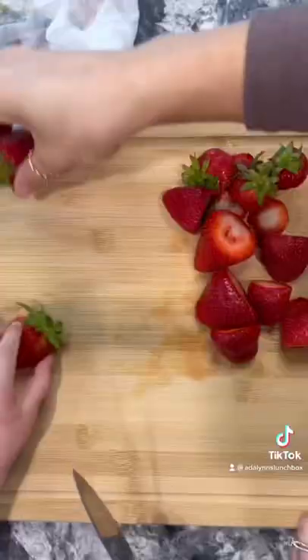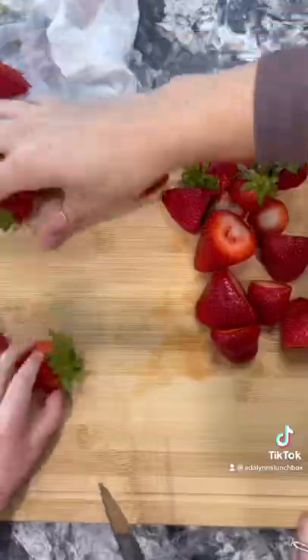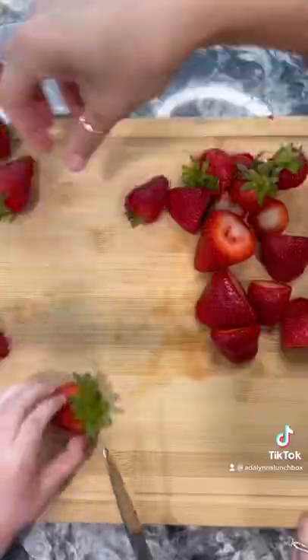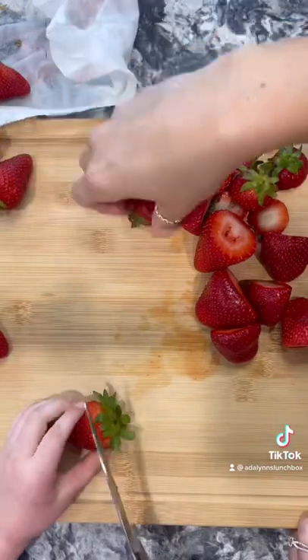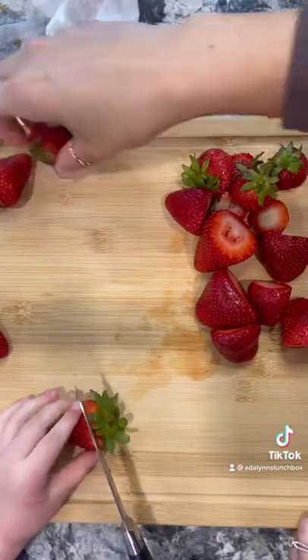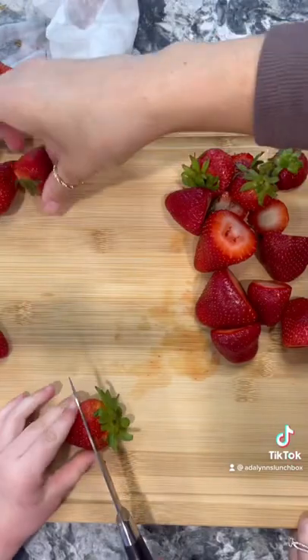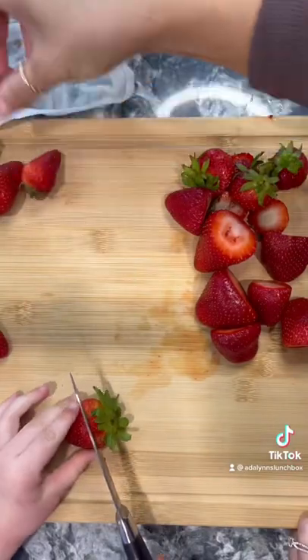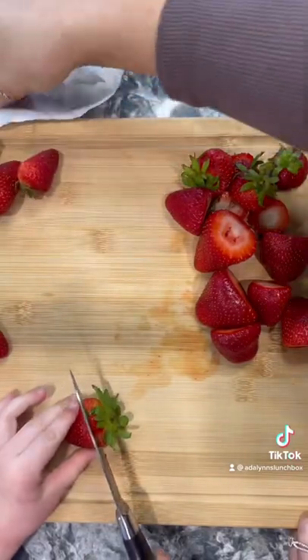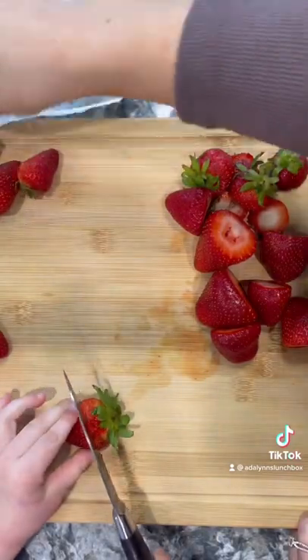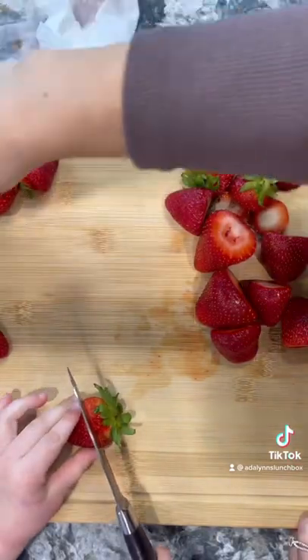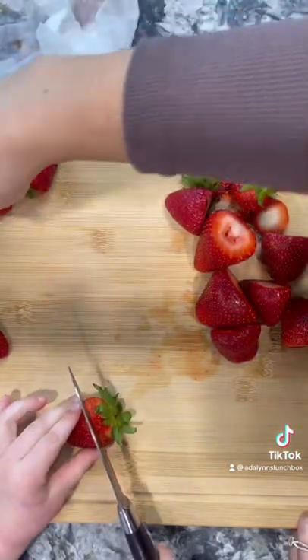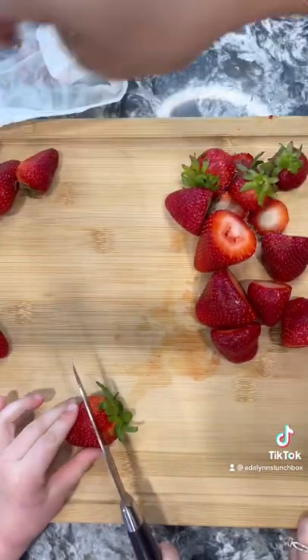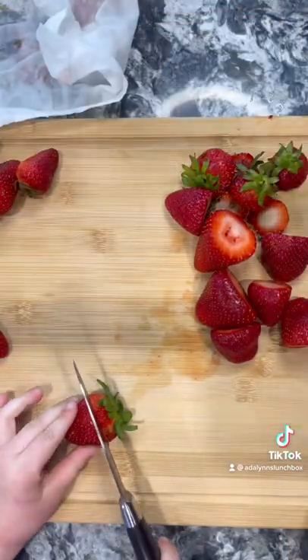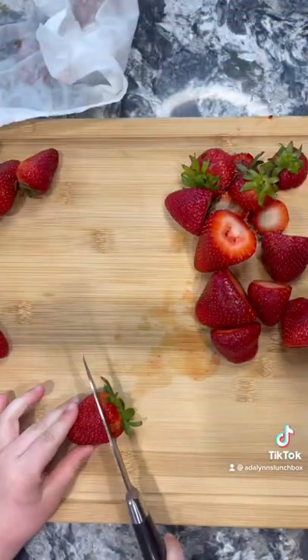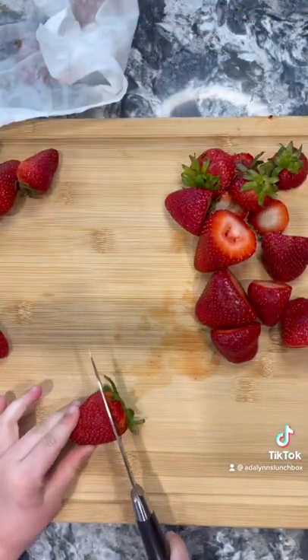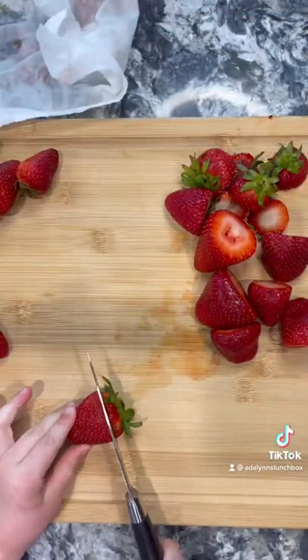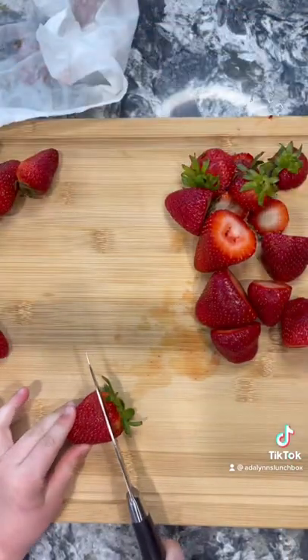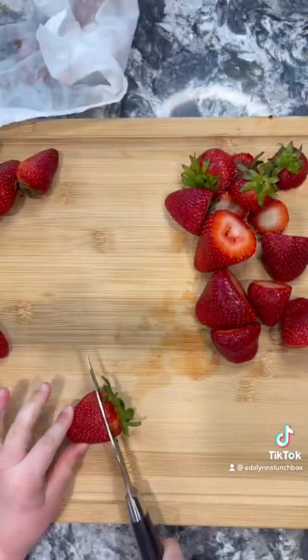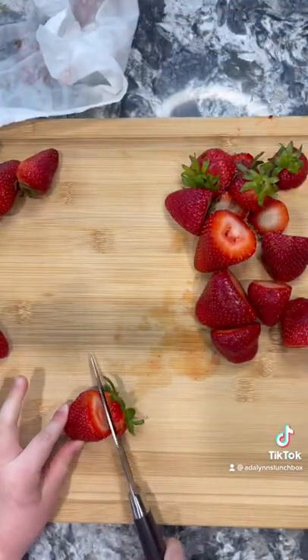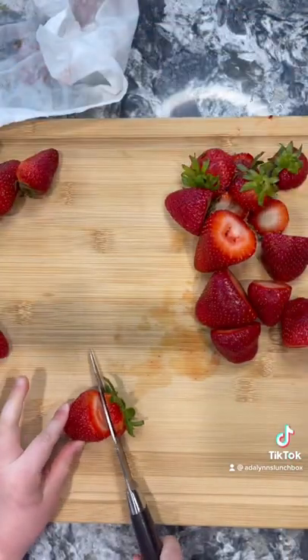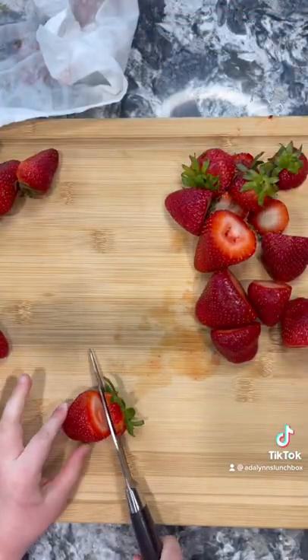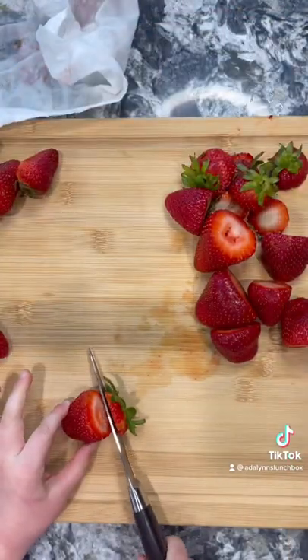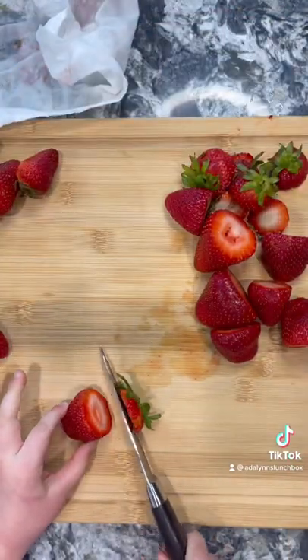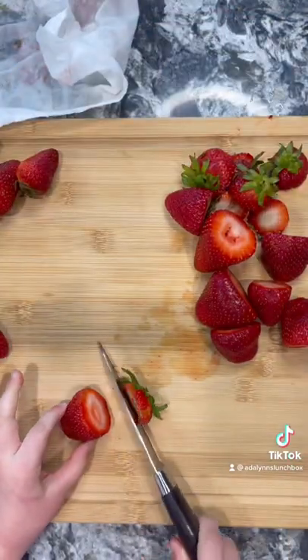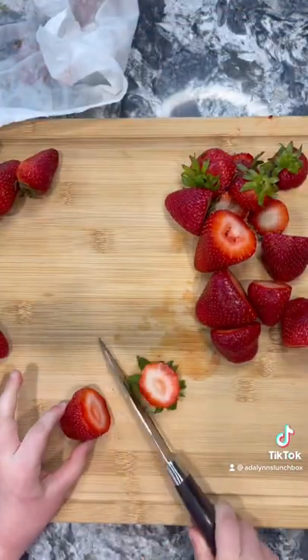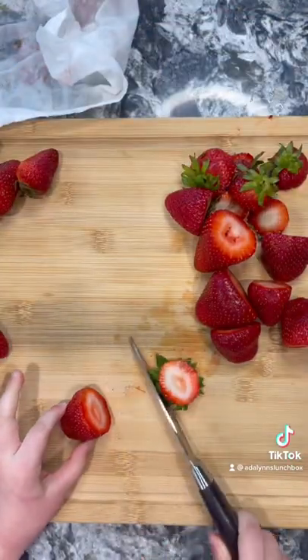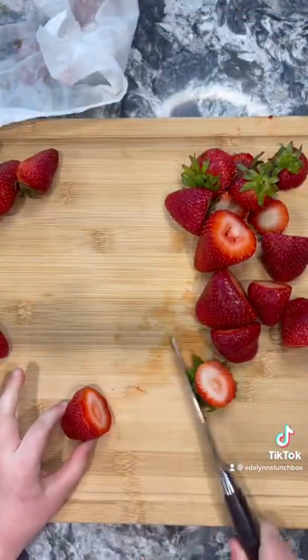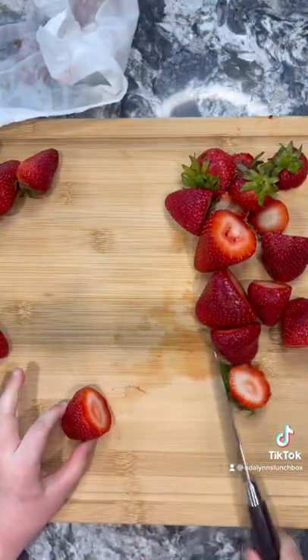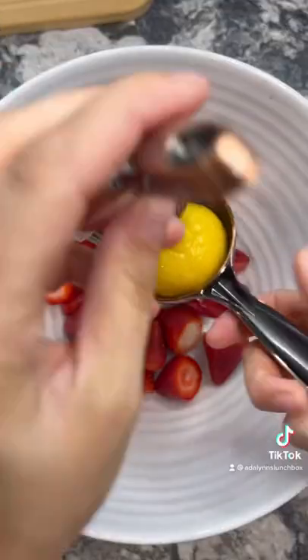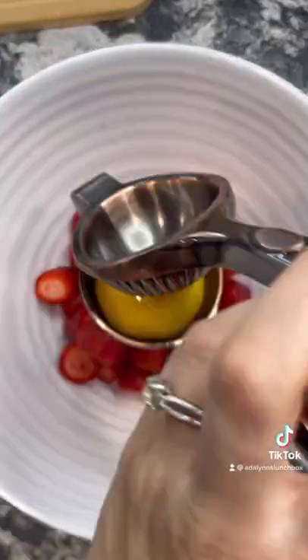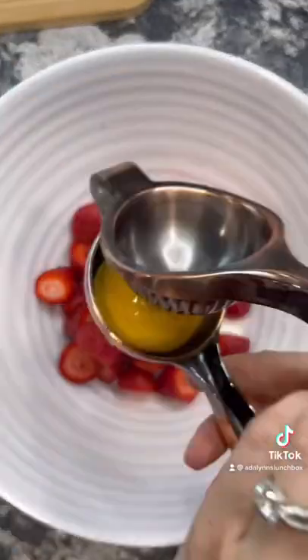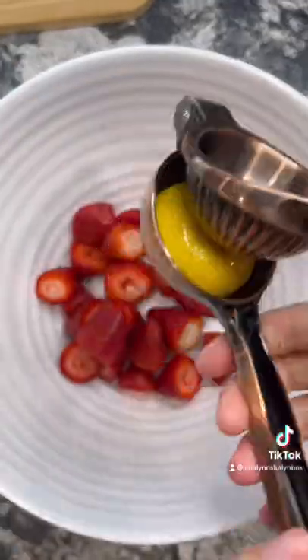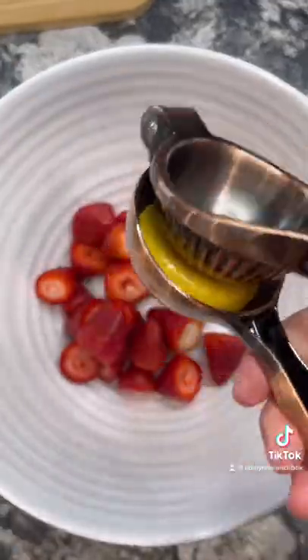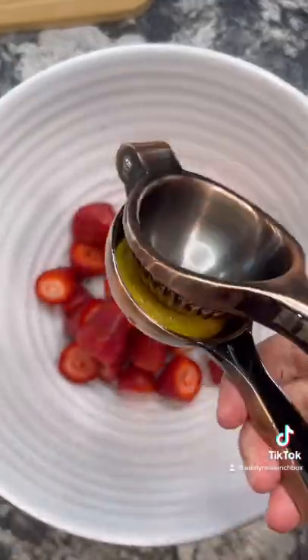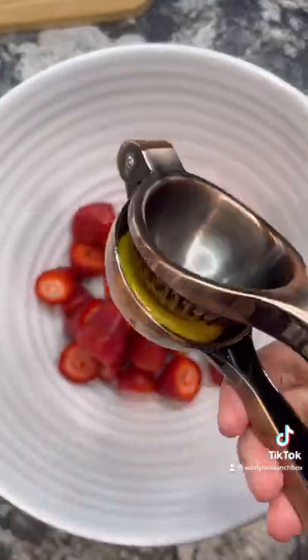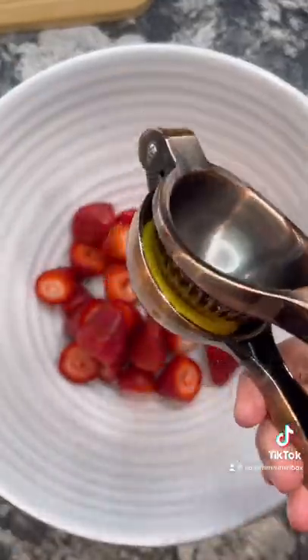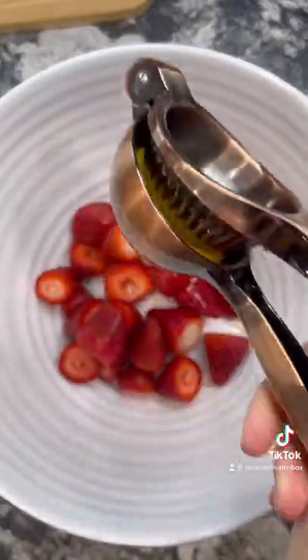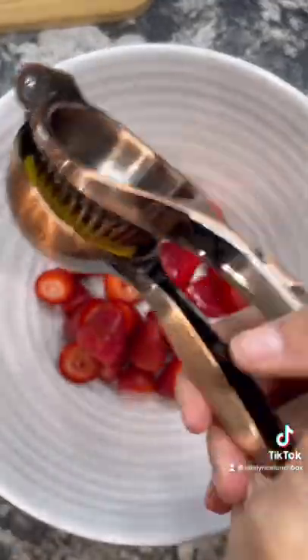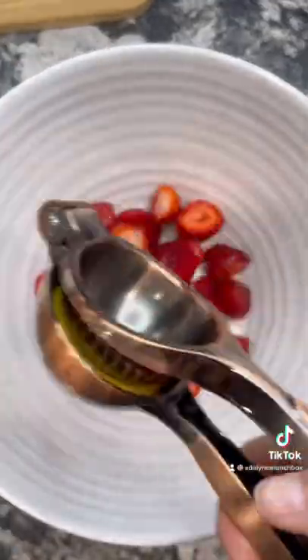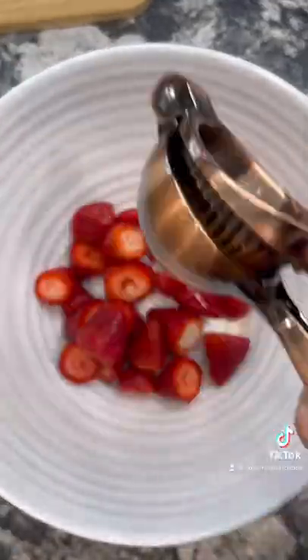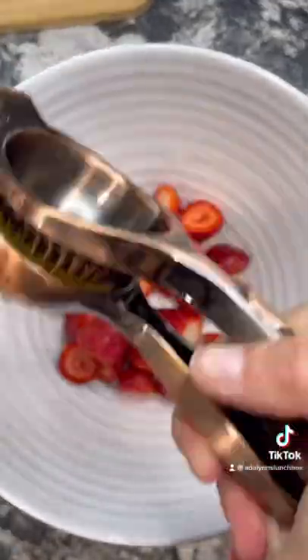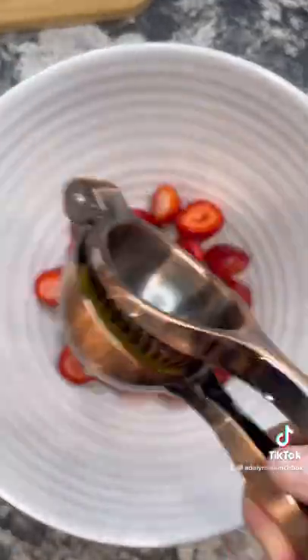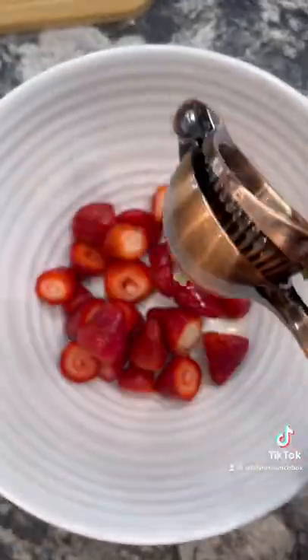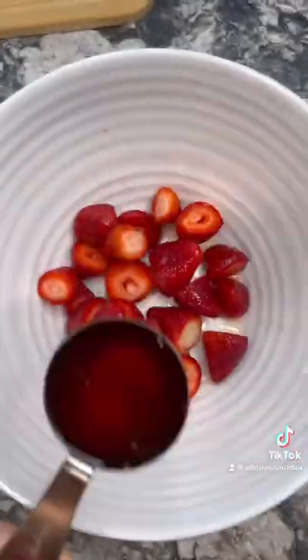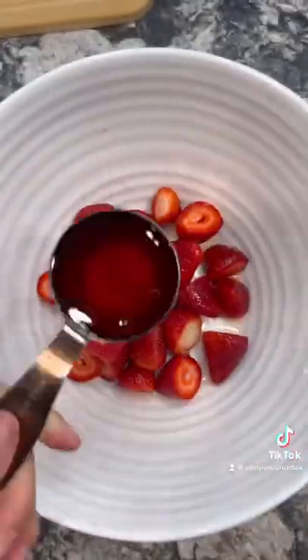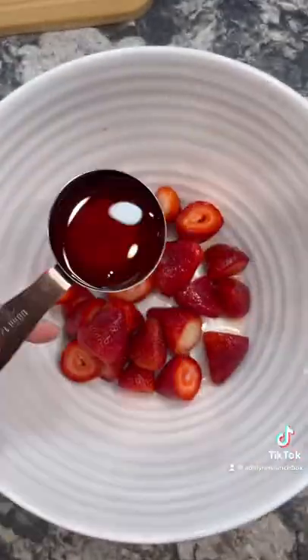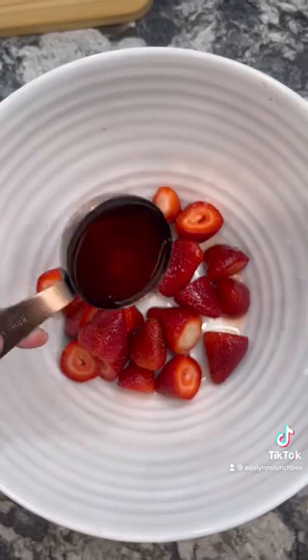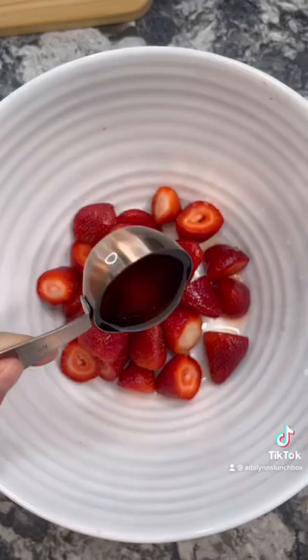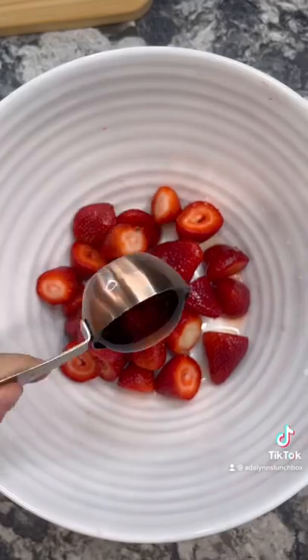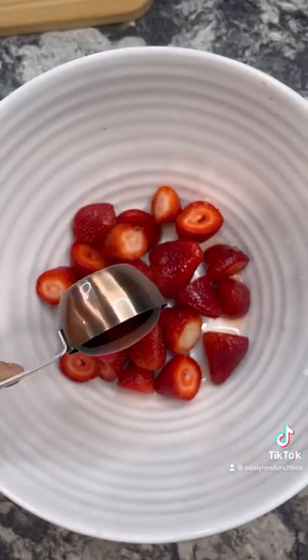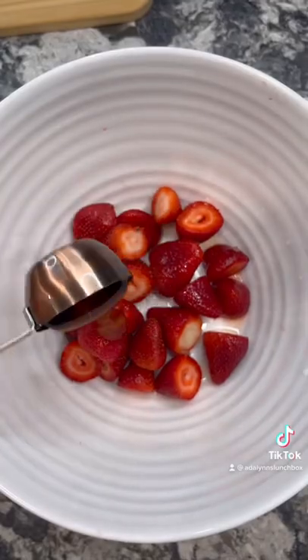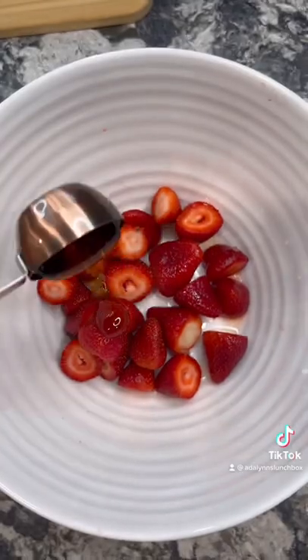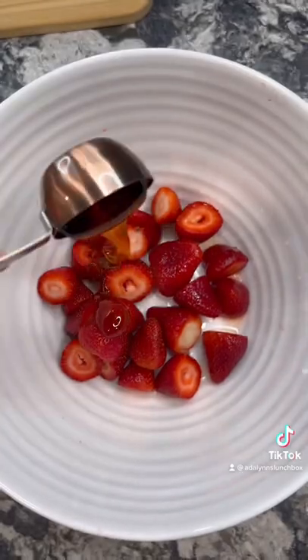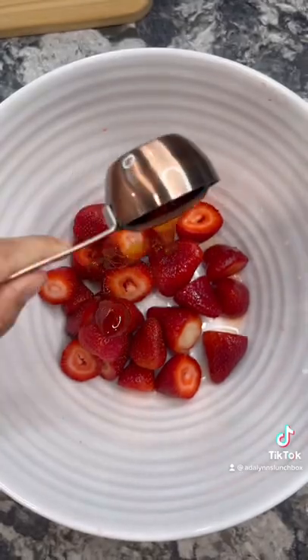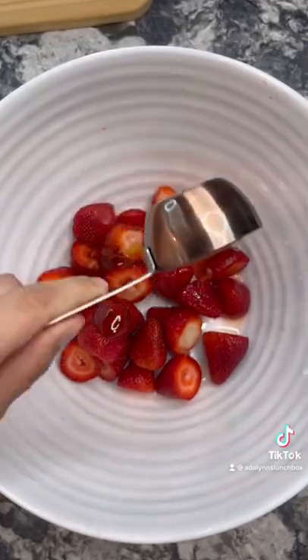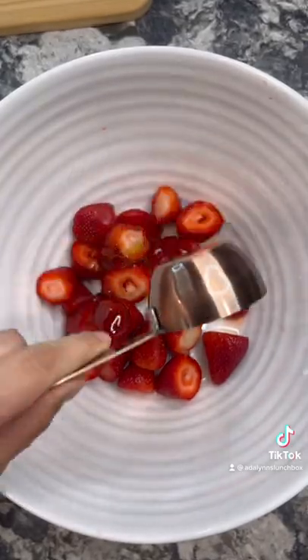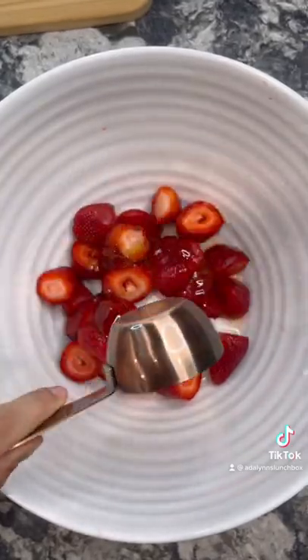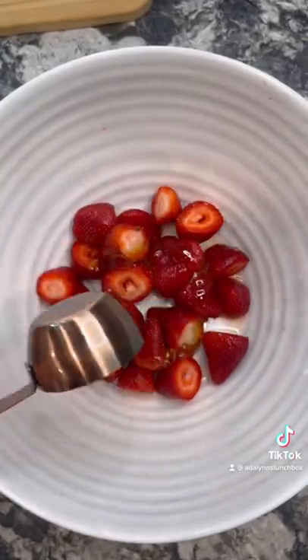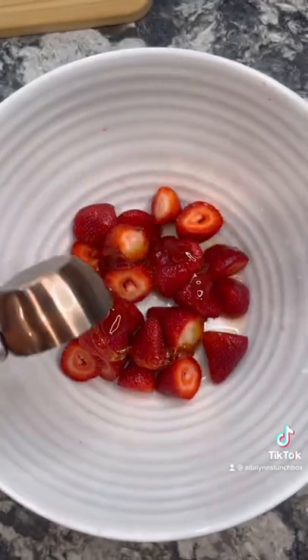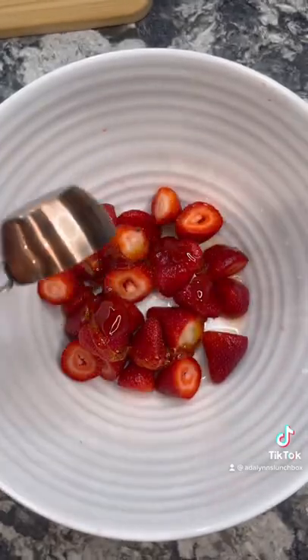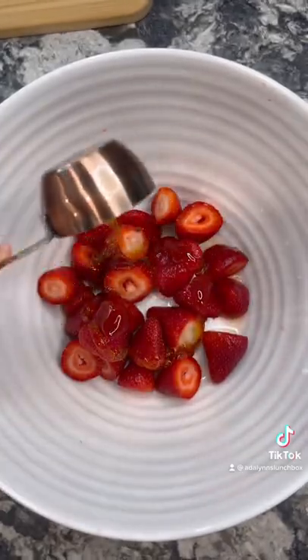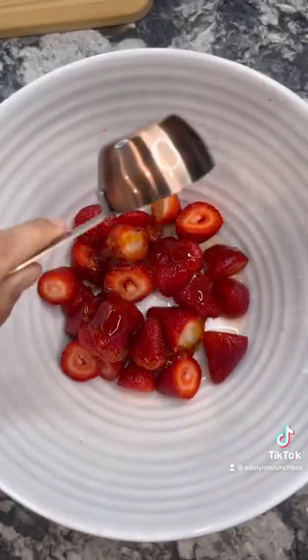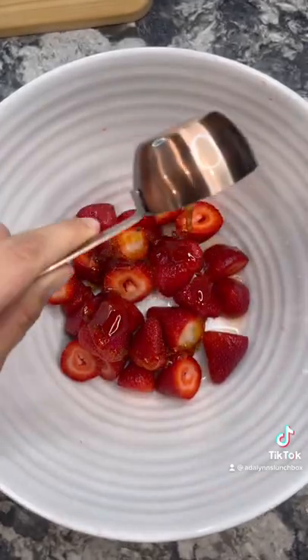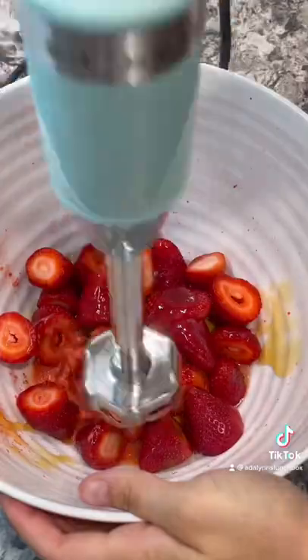All you need is two cups of strawberries. Make sure to cut the stem off. Squeeze one lemon. Add 1/4 cup of honey and blend all the ingredients together until smooth.